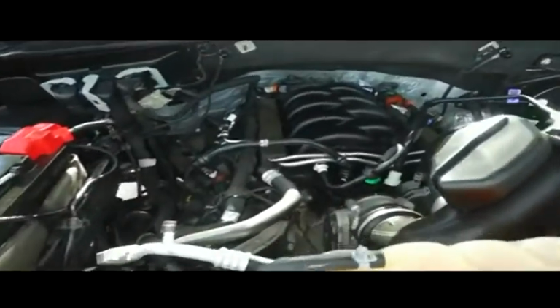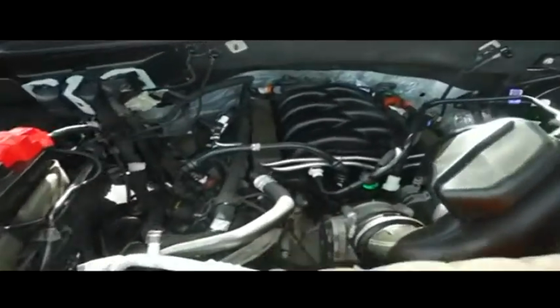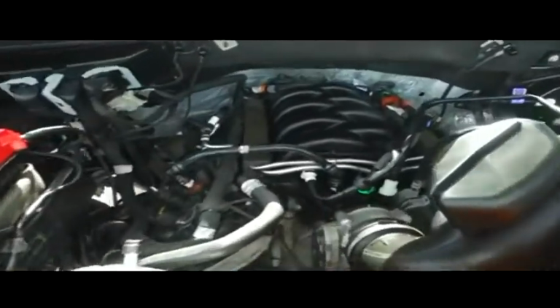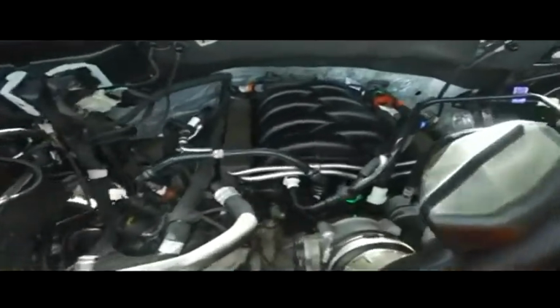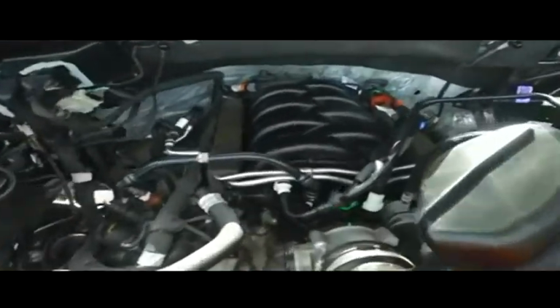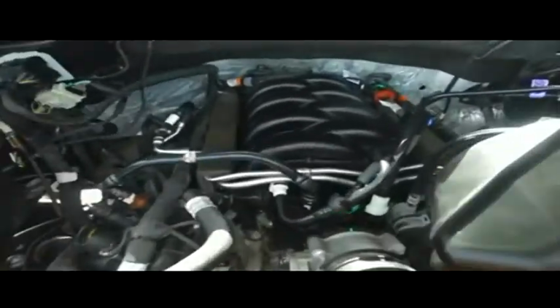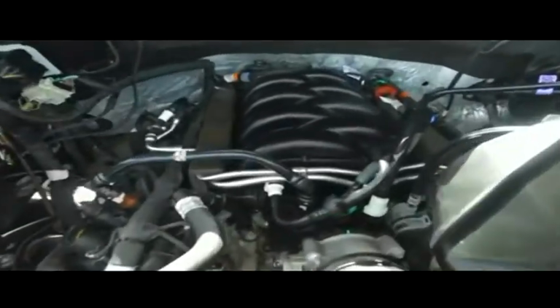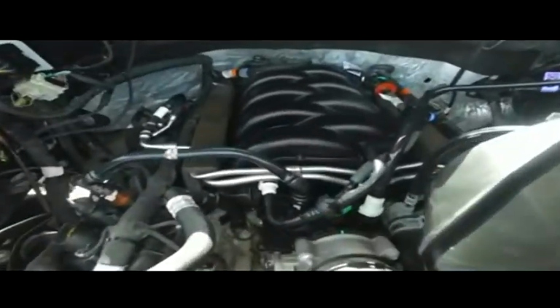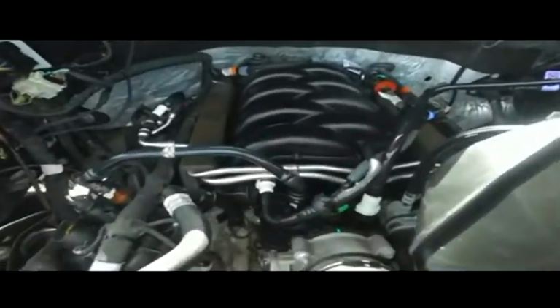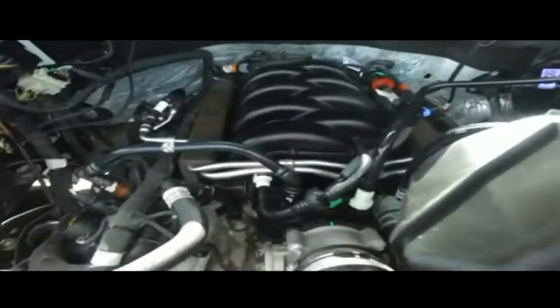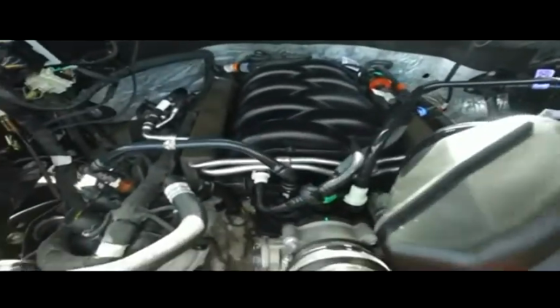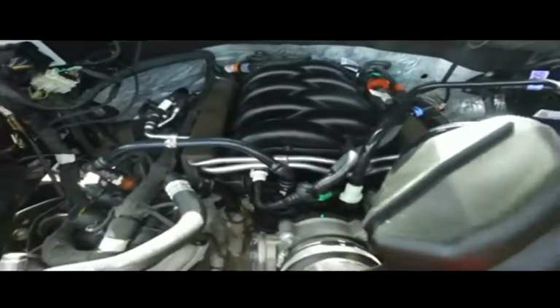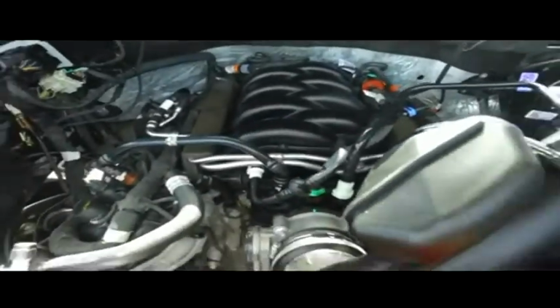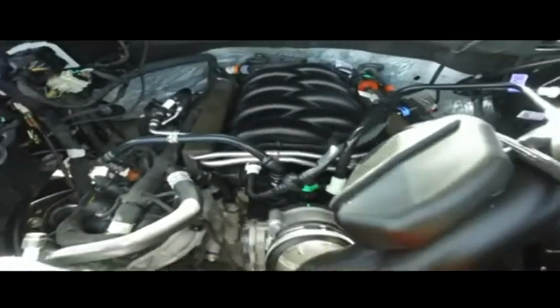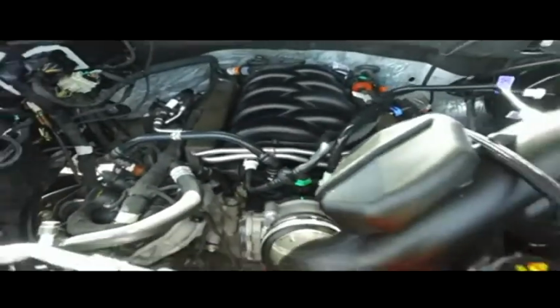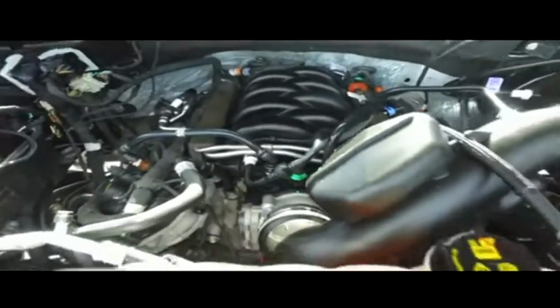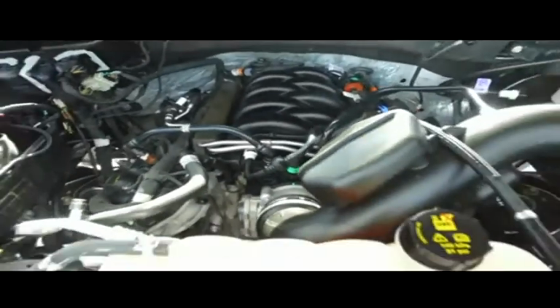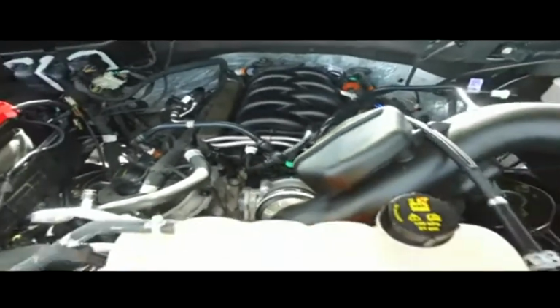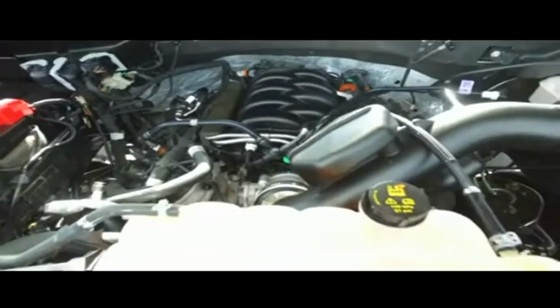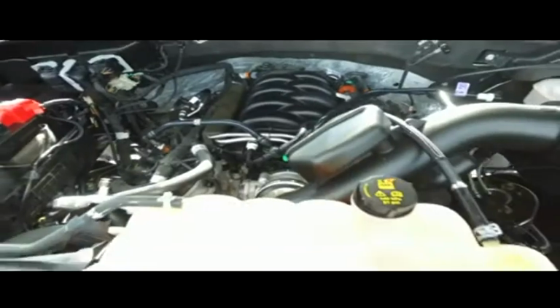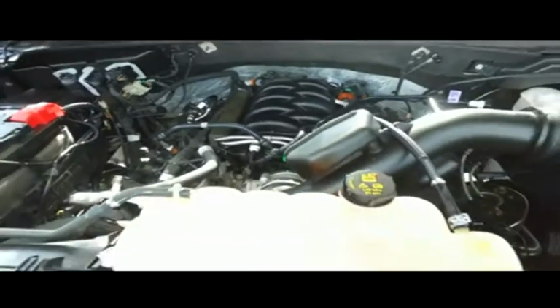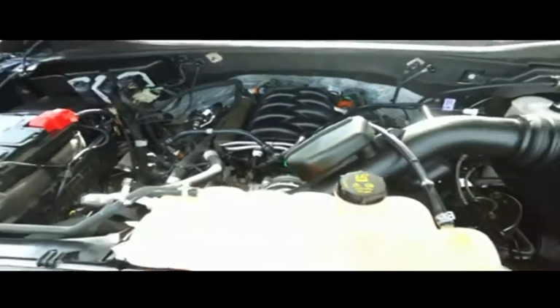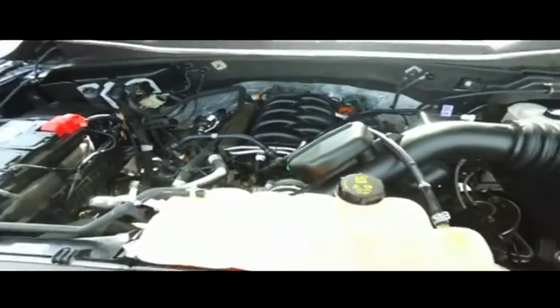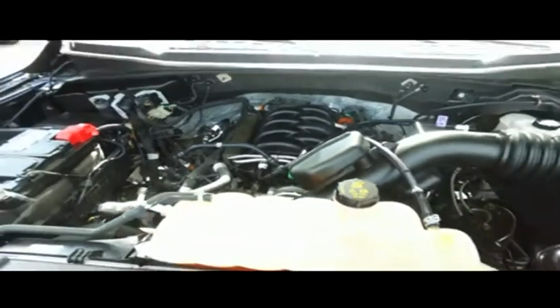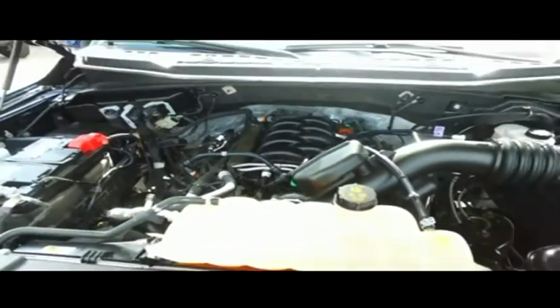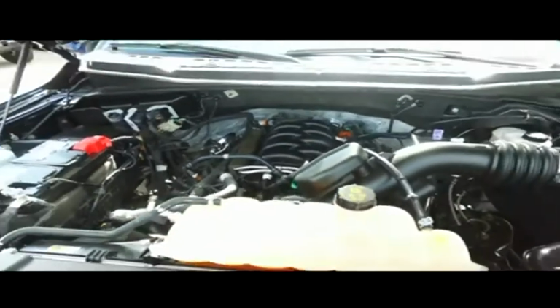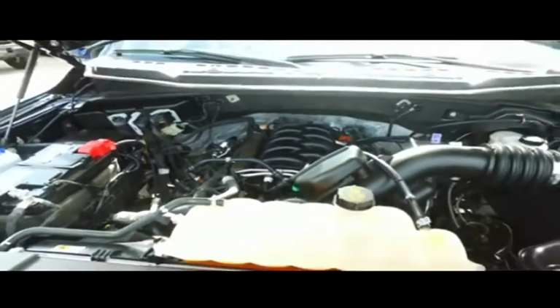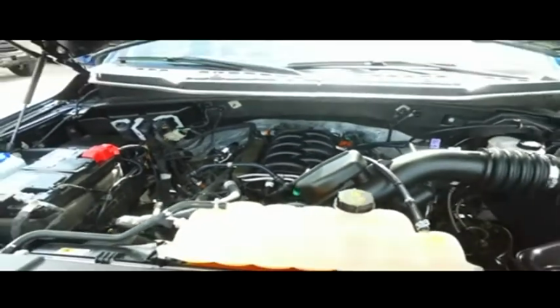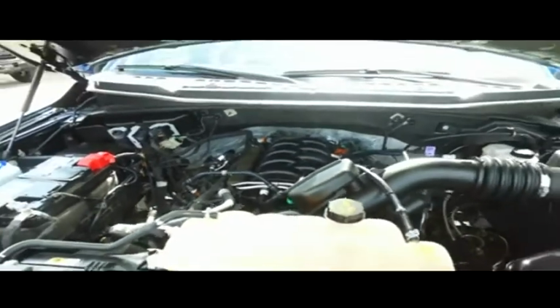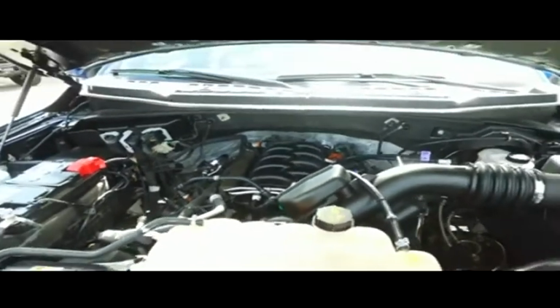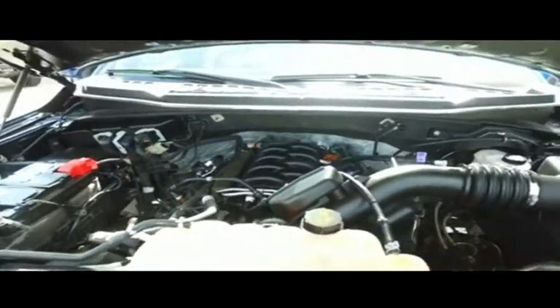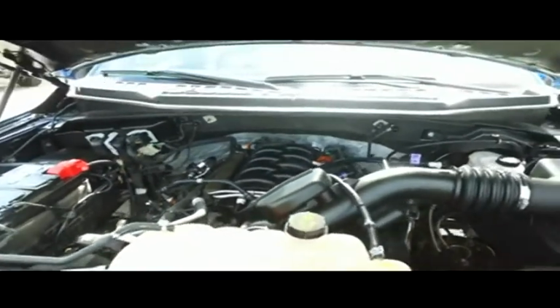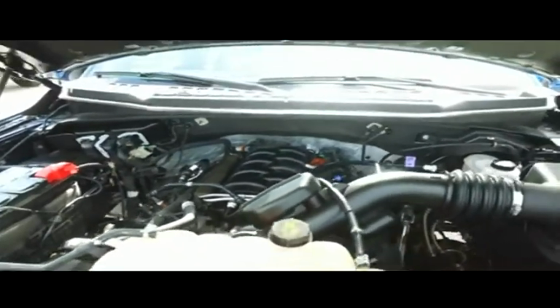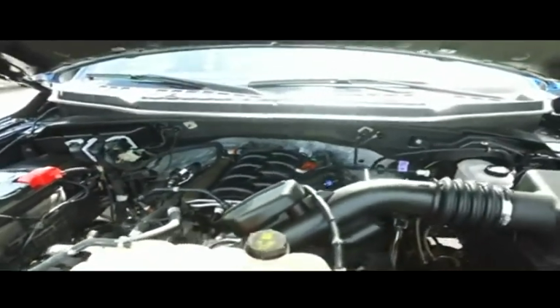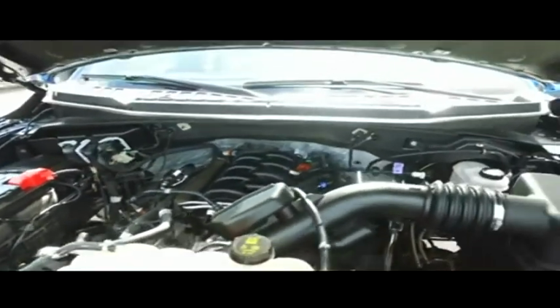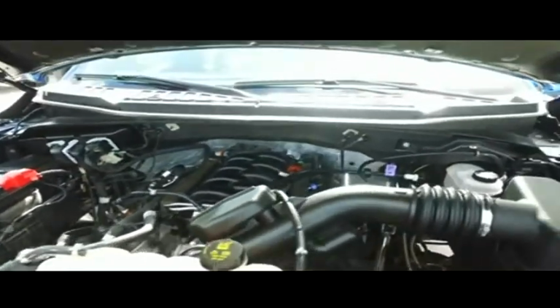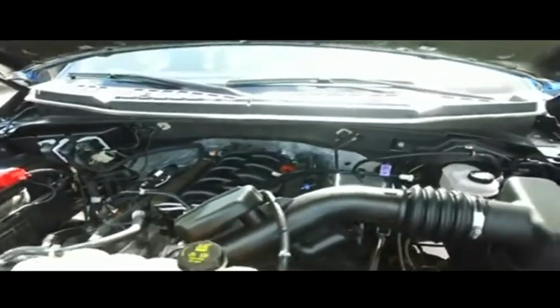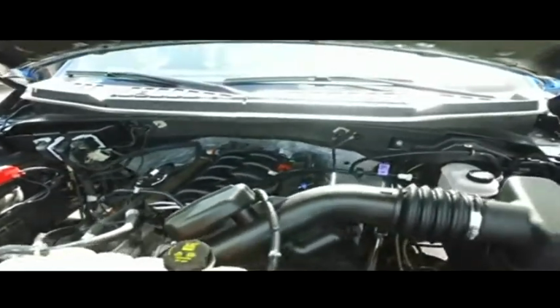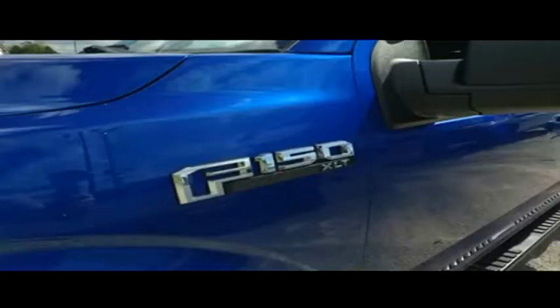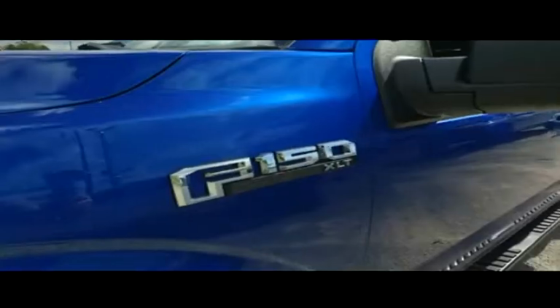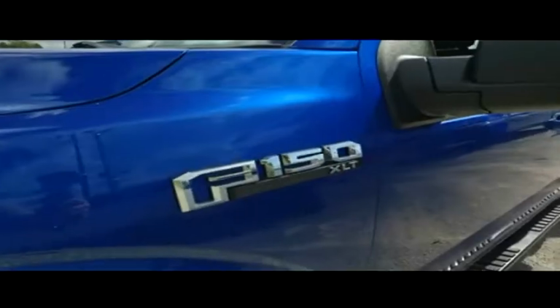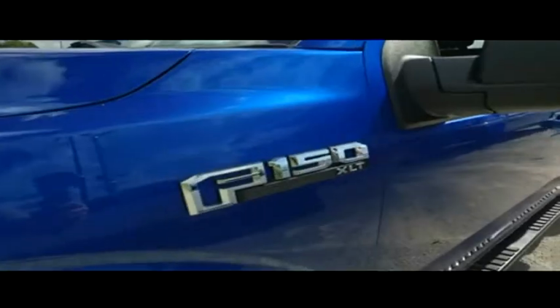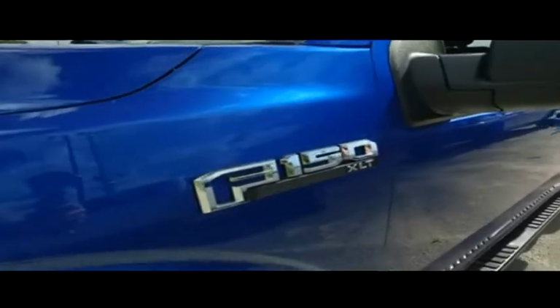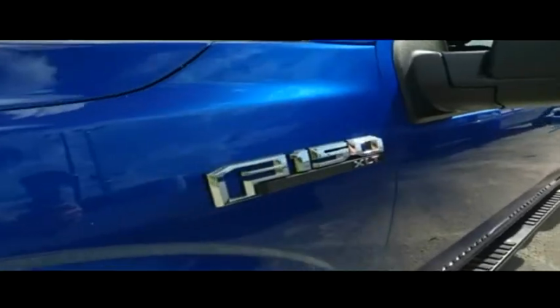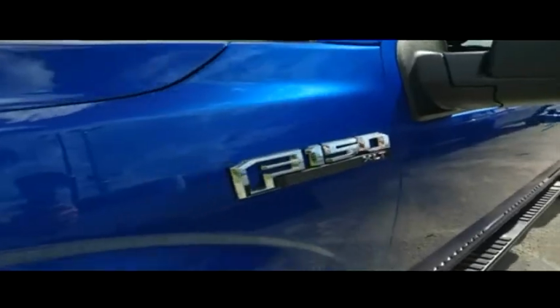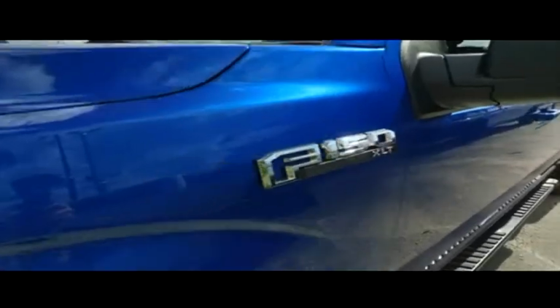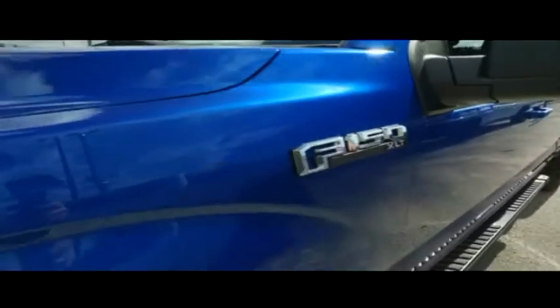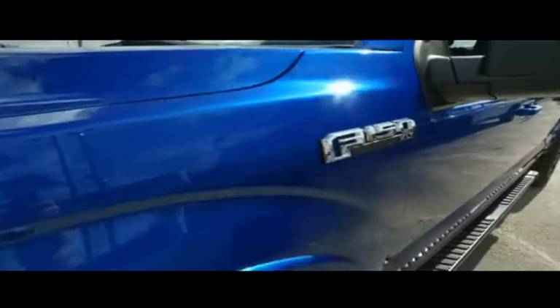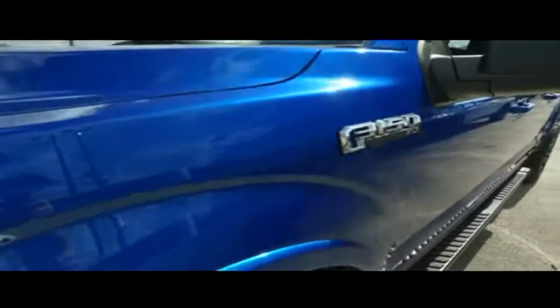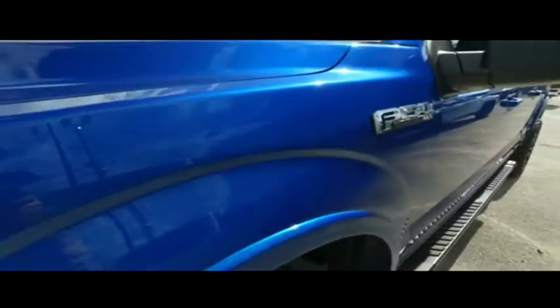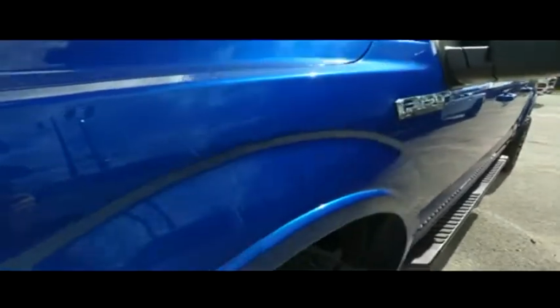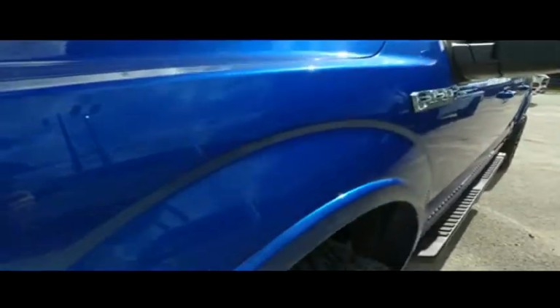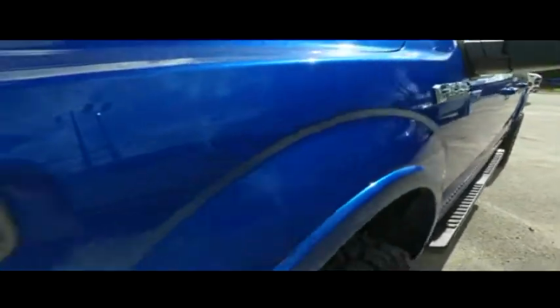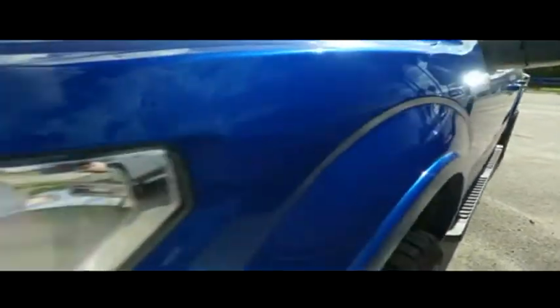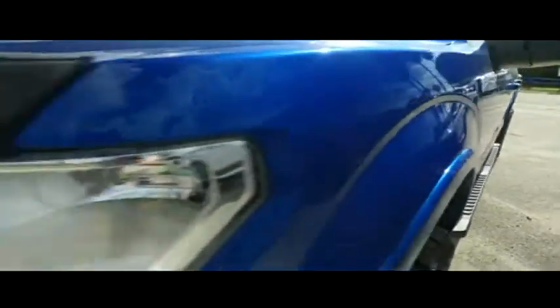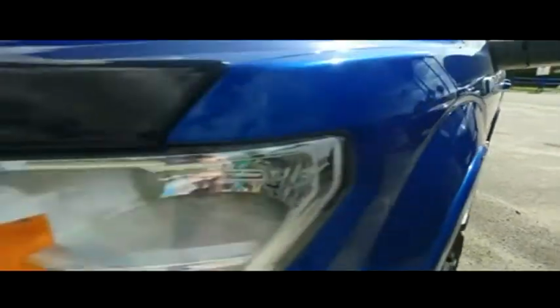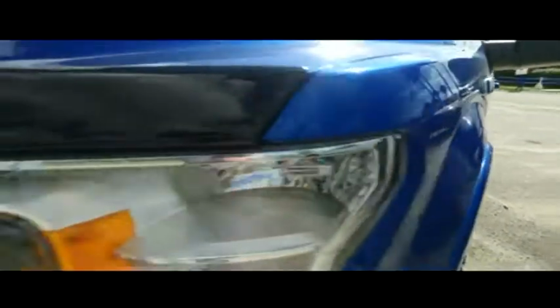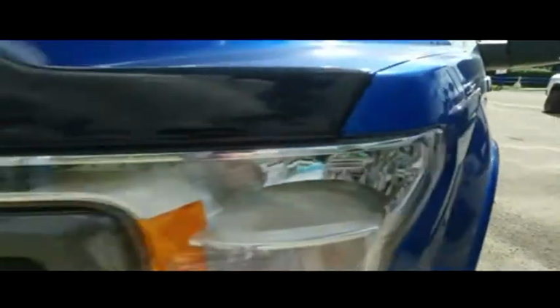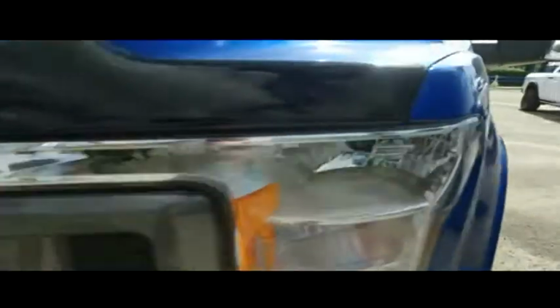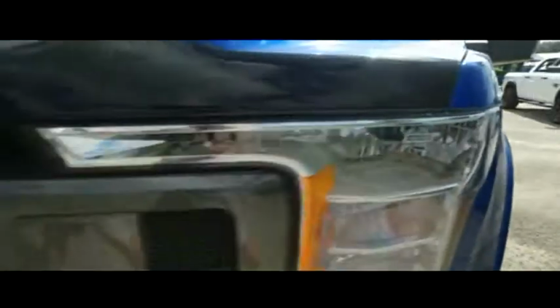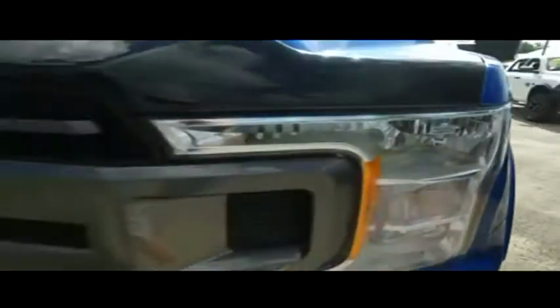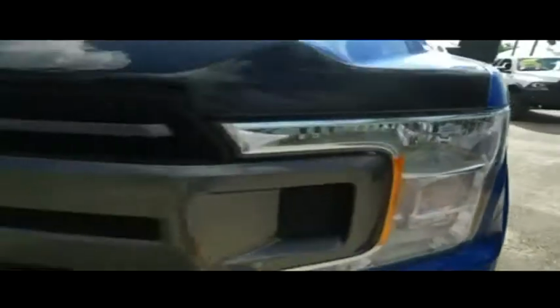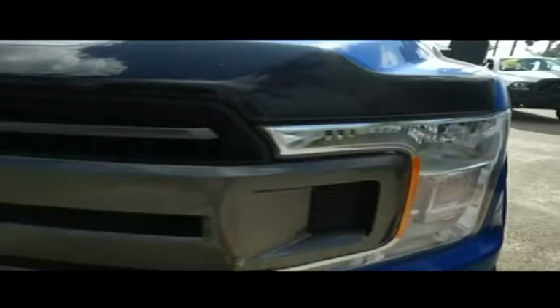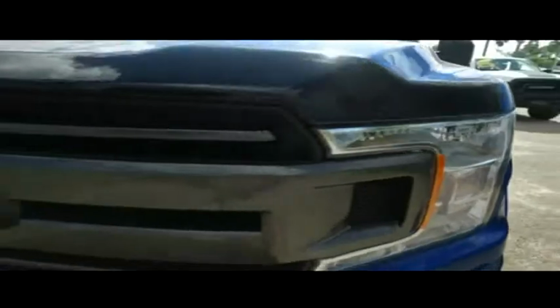Super-duper clean. No signs of rust or oxidation. You'll be pumping out major horsepower with that 5.0 liter muscle to make you hustle.